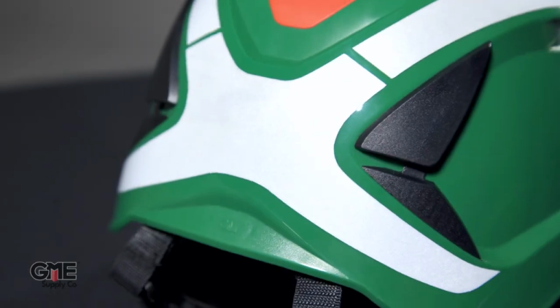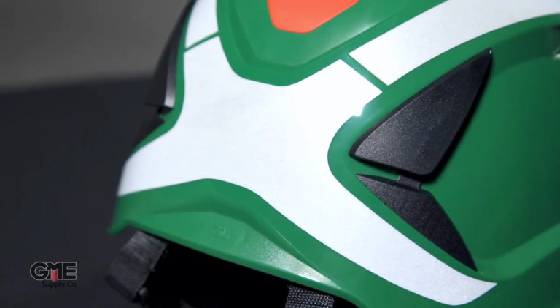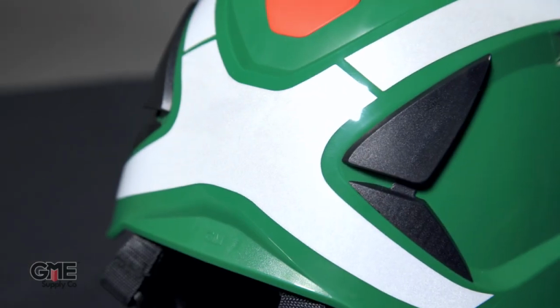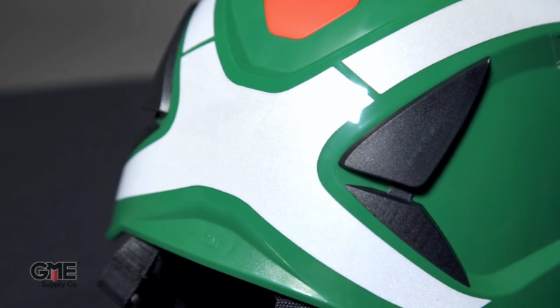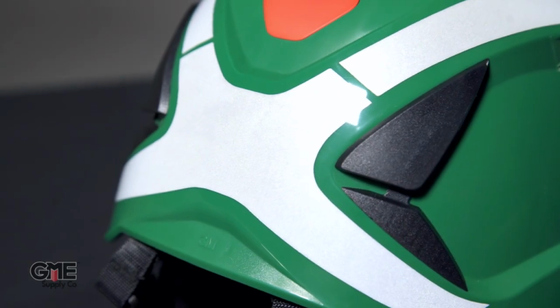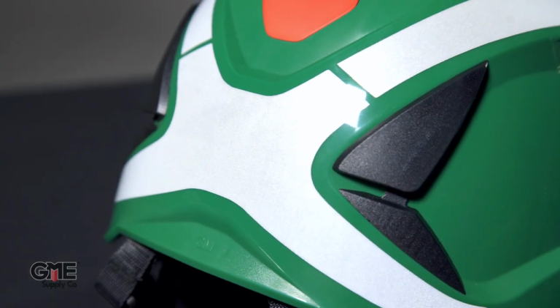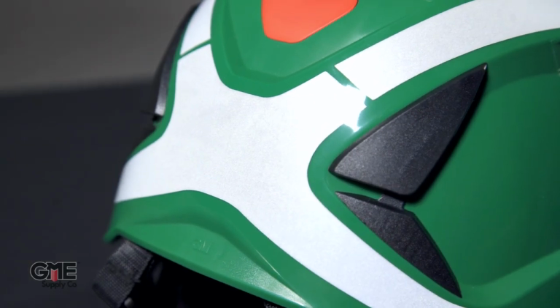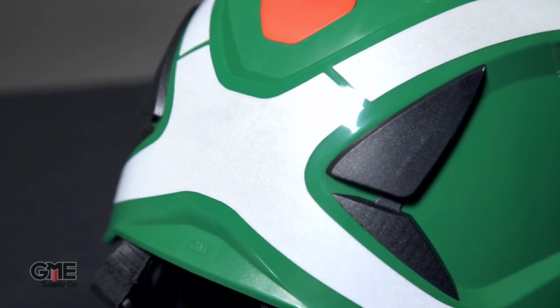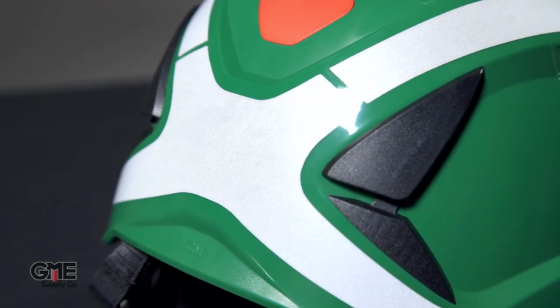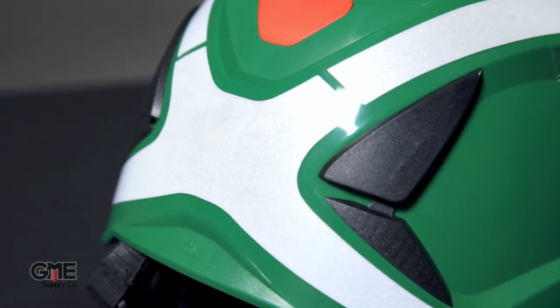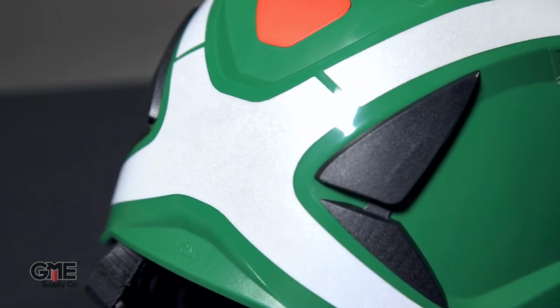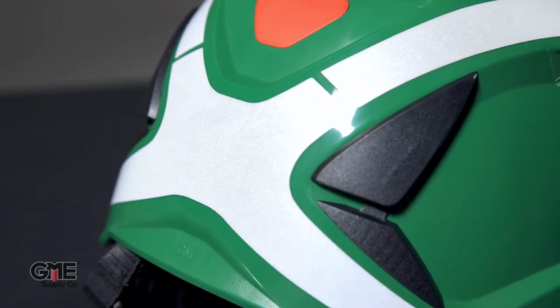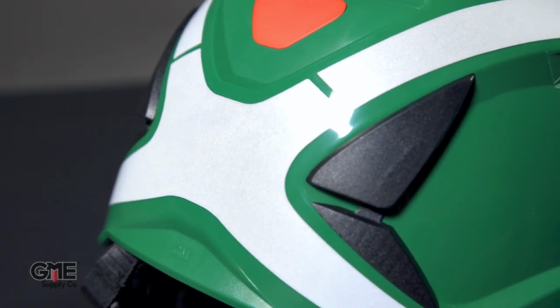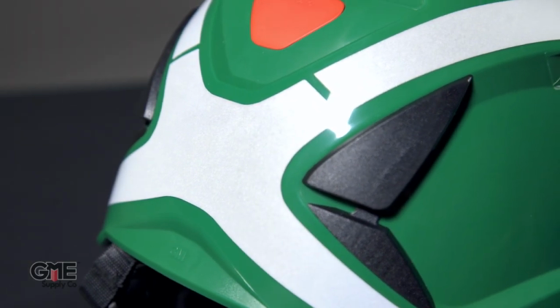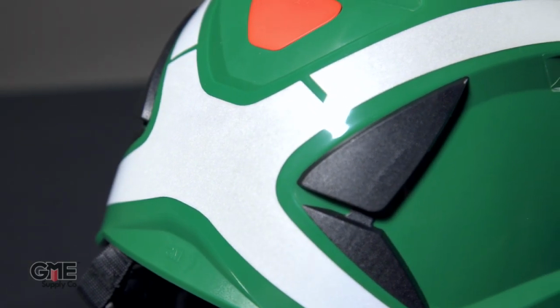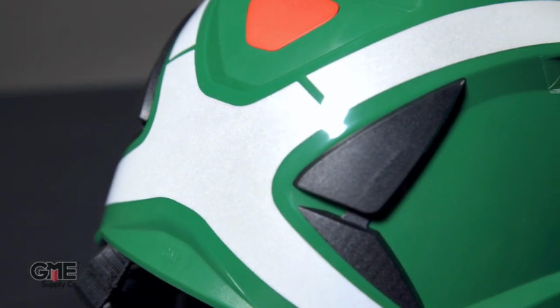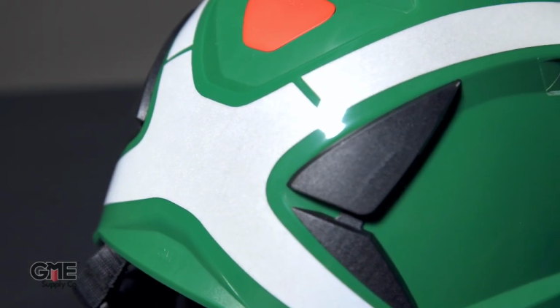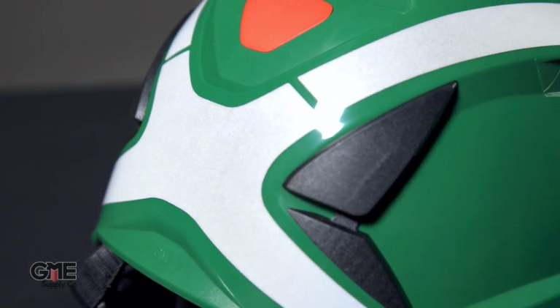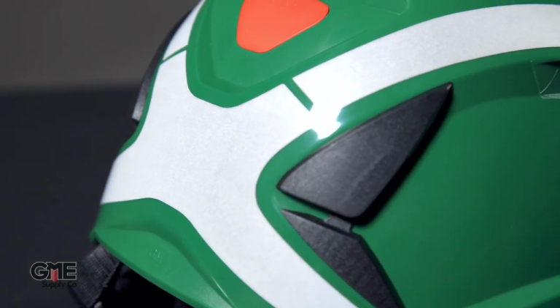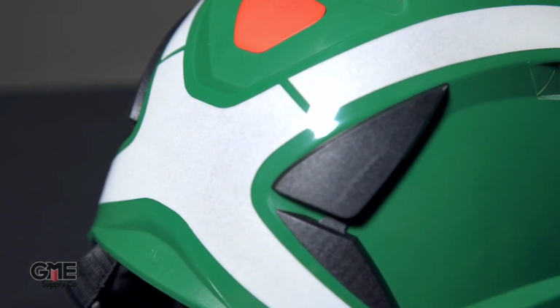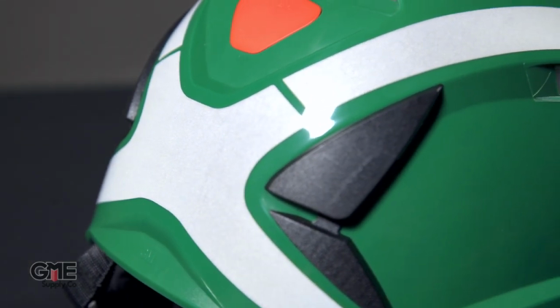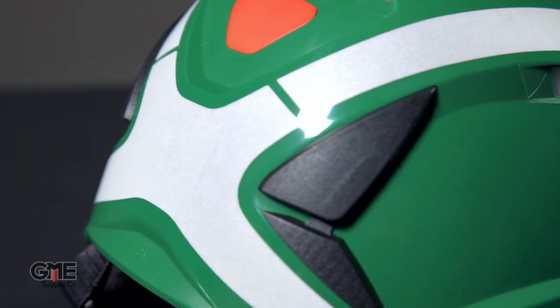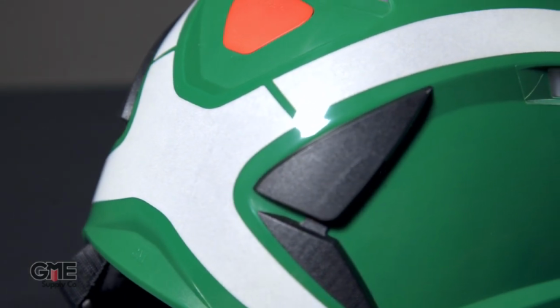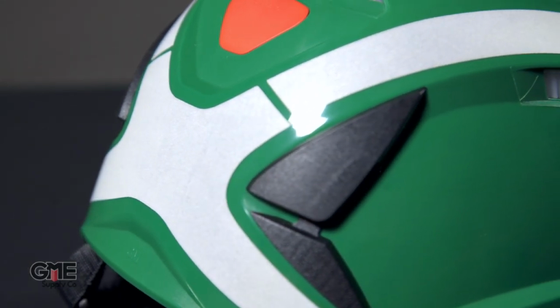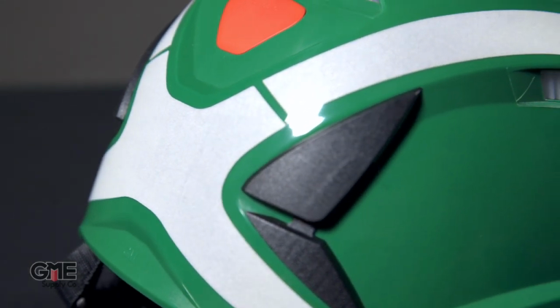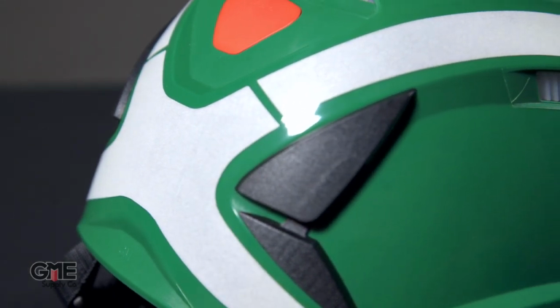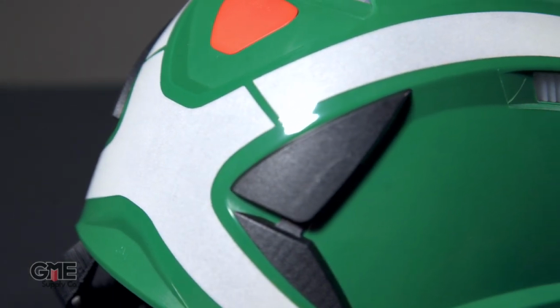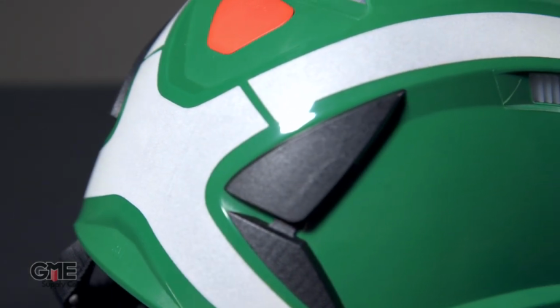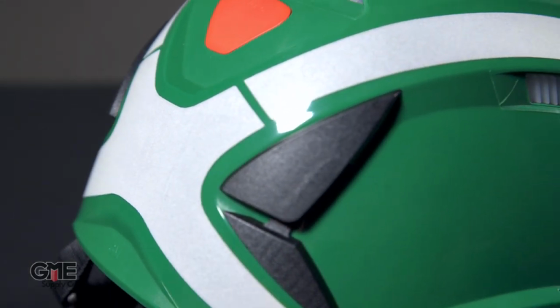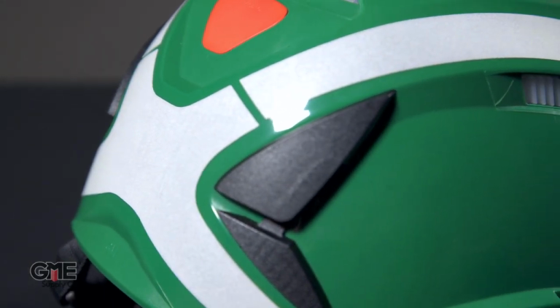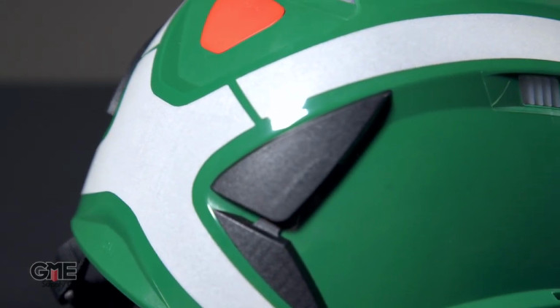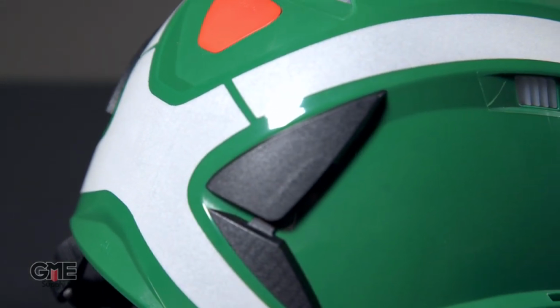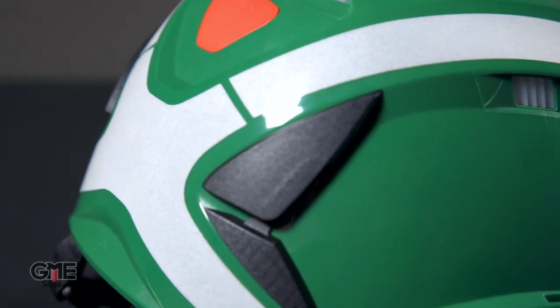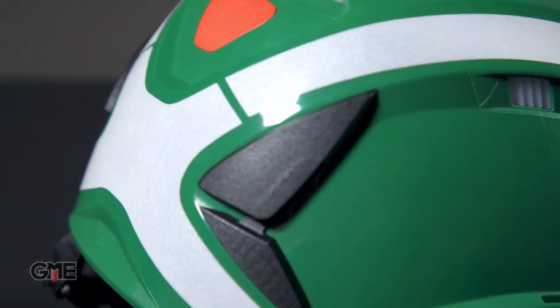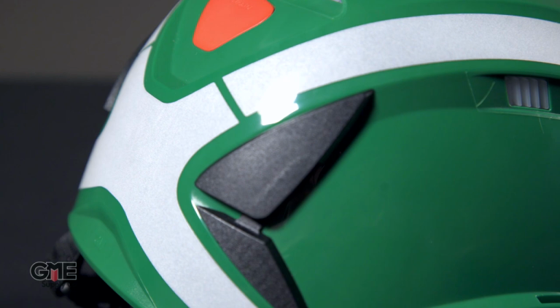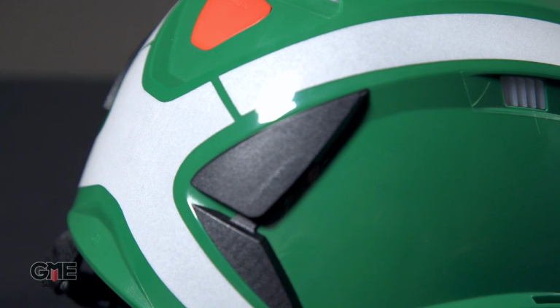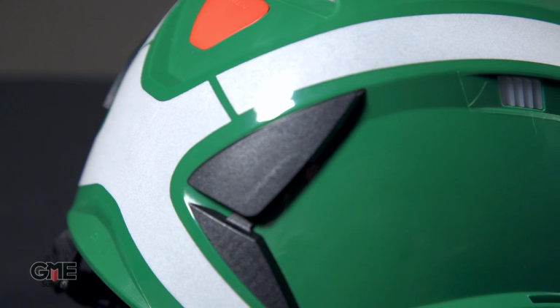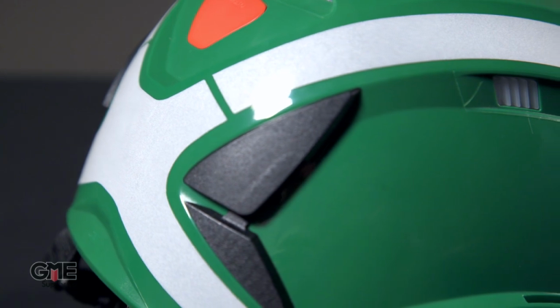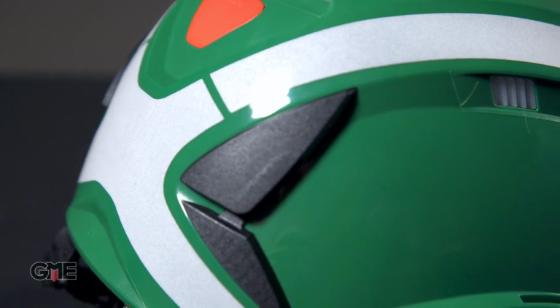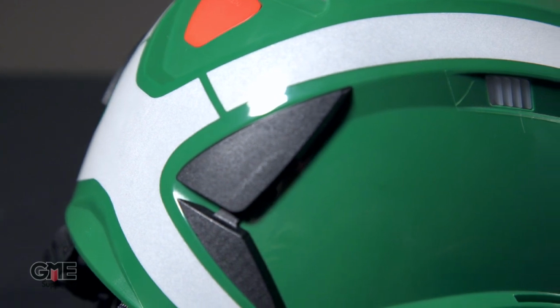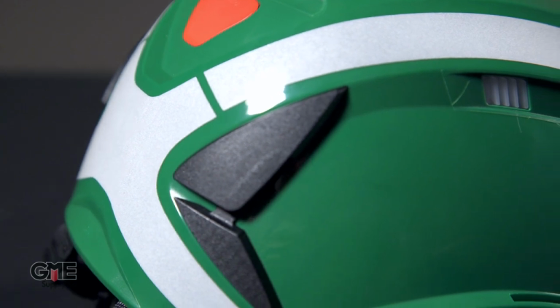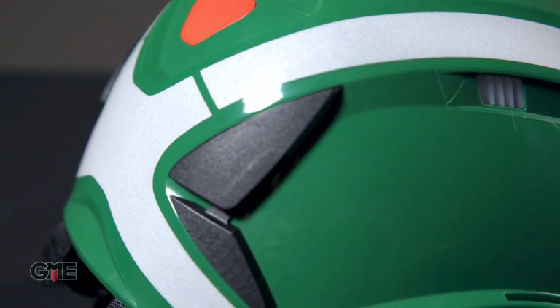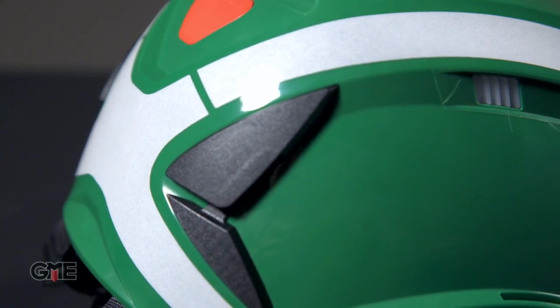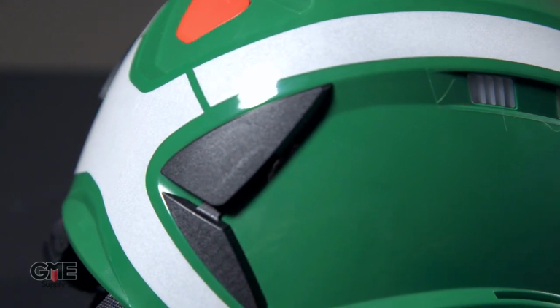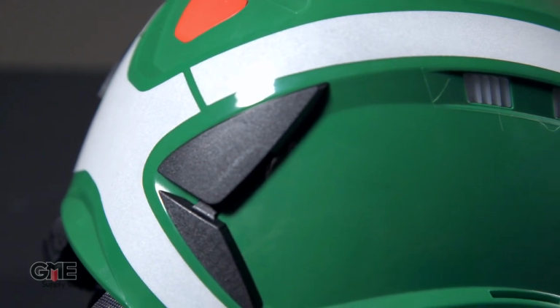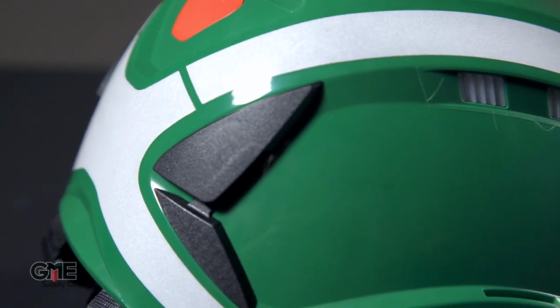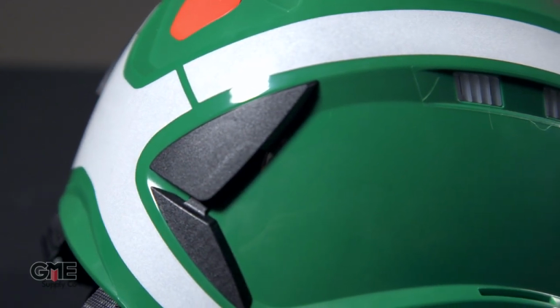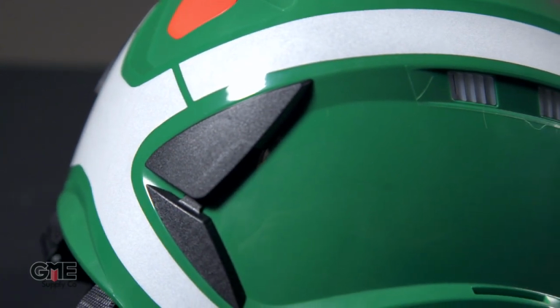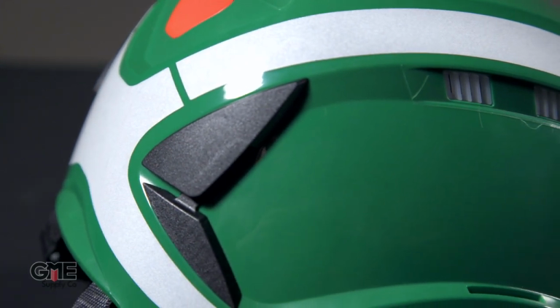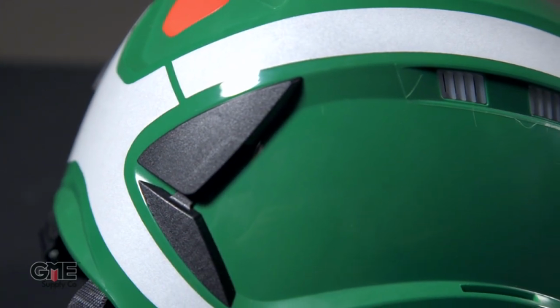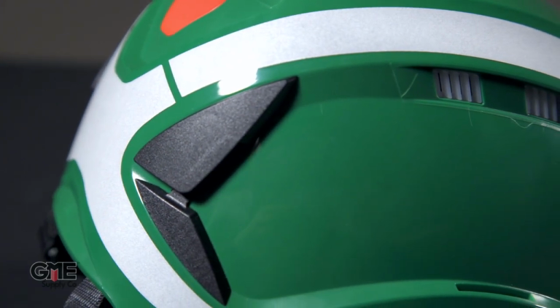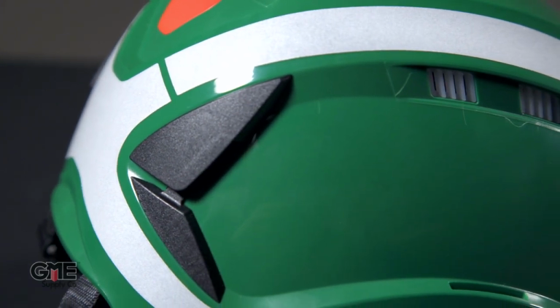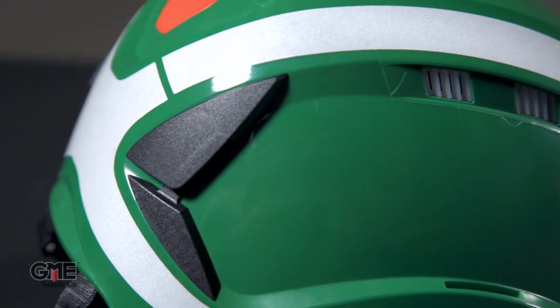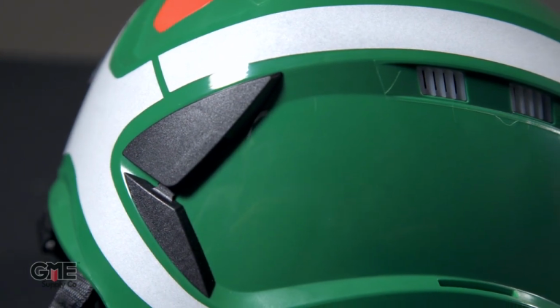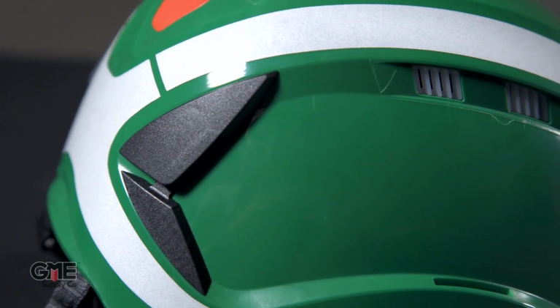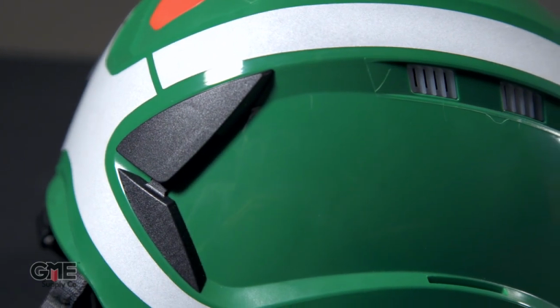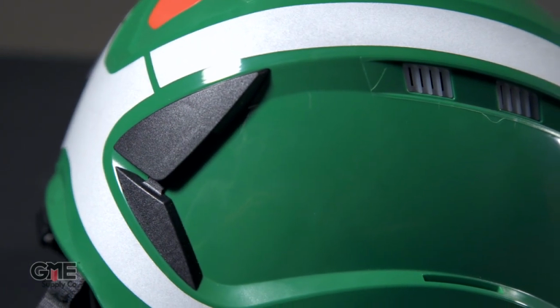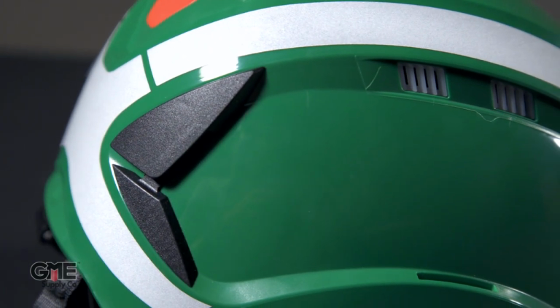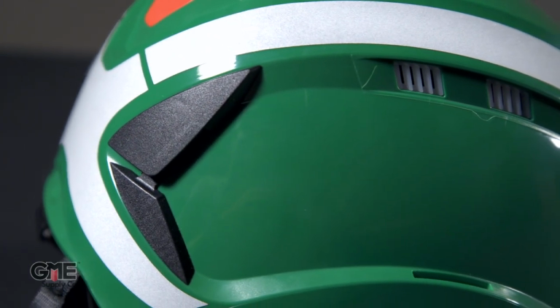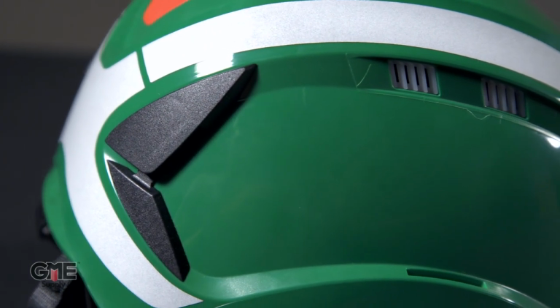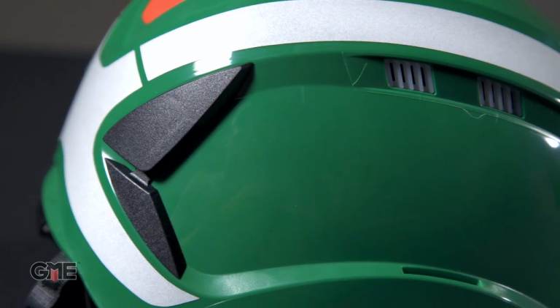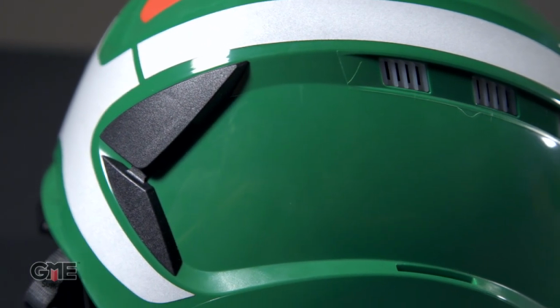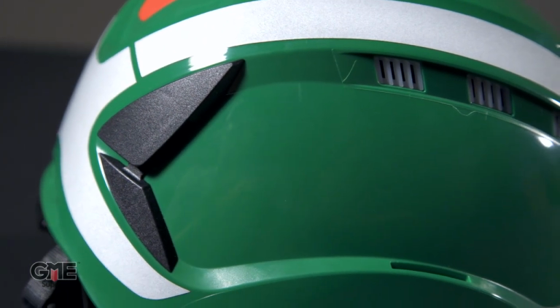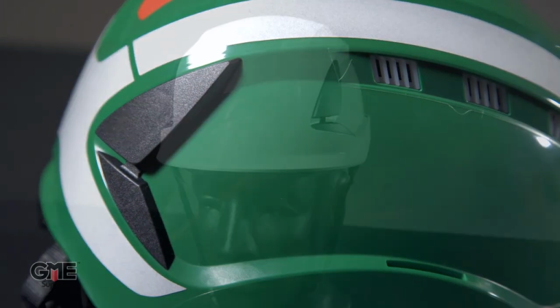You can also order reflective models for low-light applications and non-vented models for a bit of added protection against electrical and splash hazards.